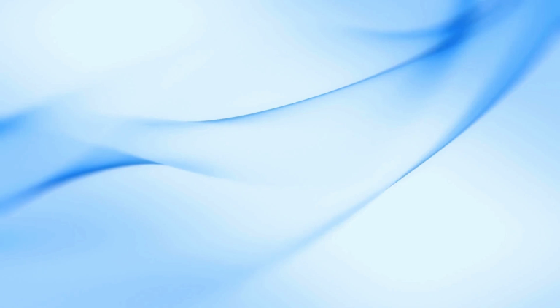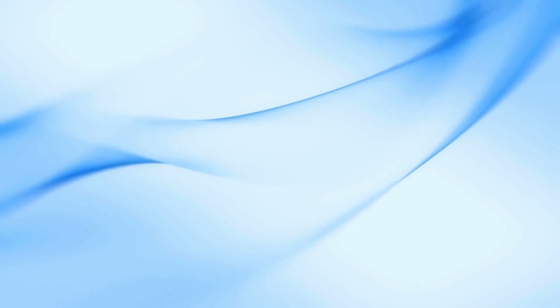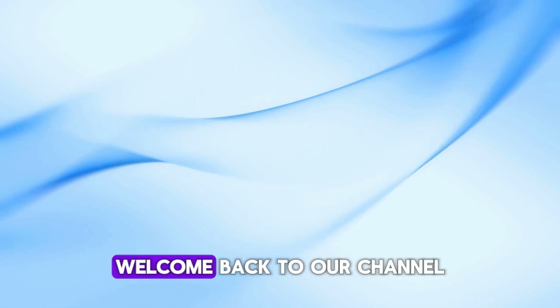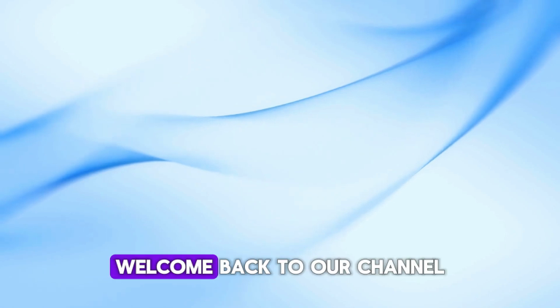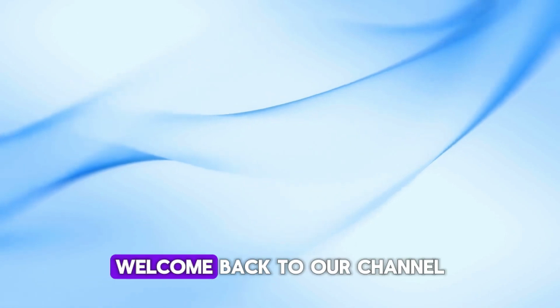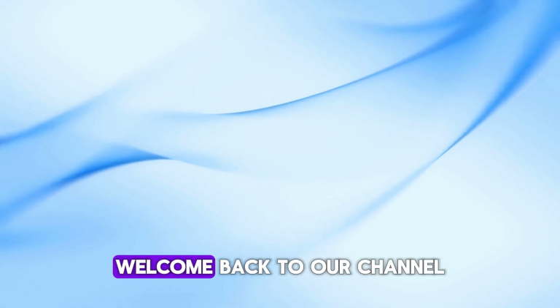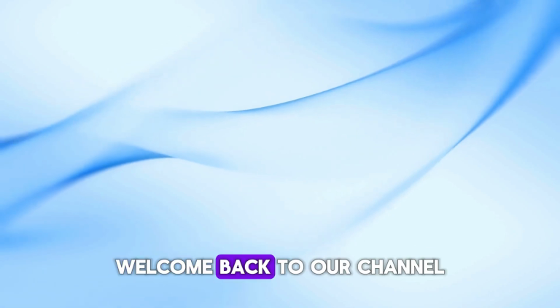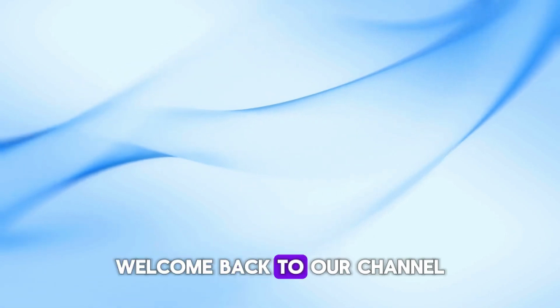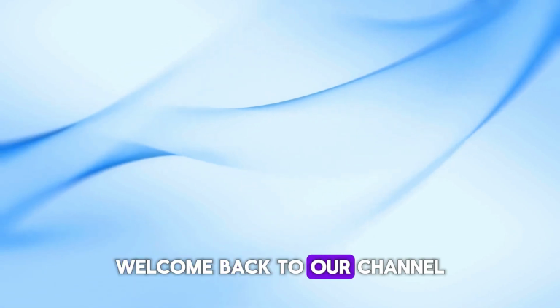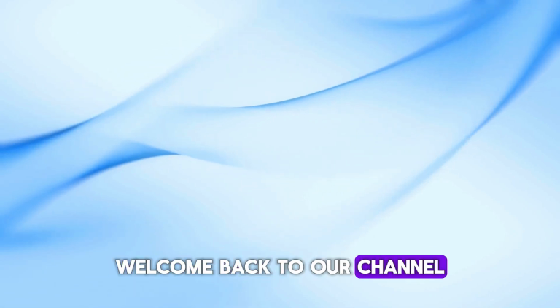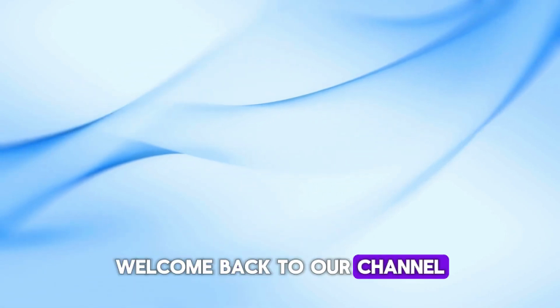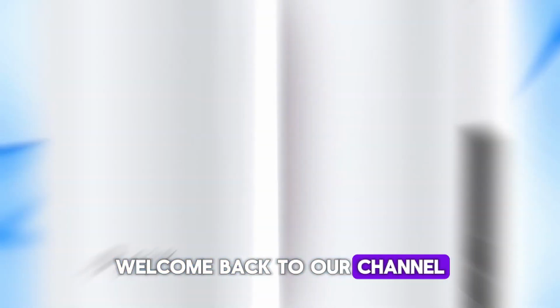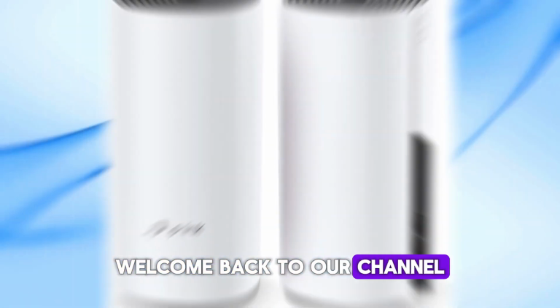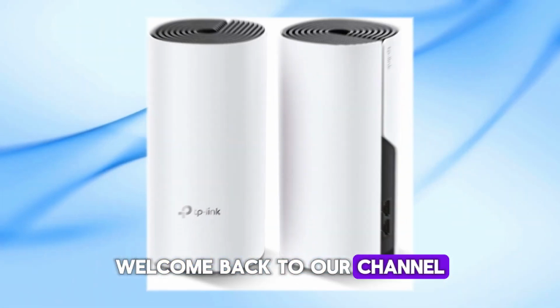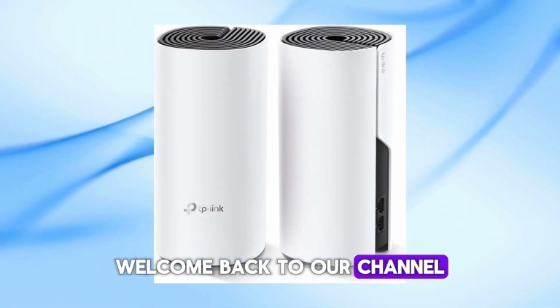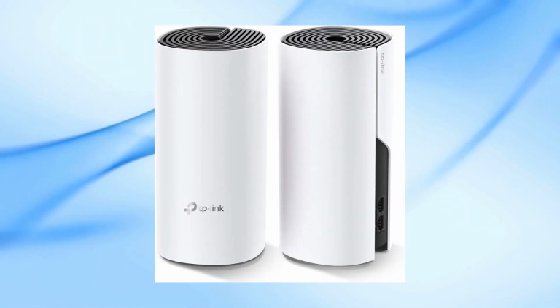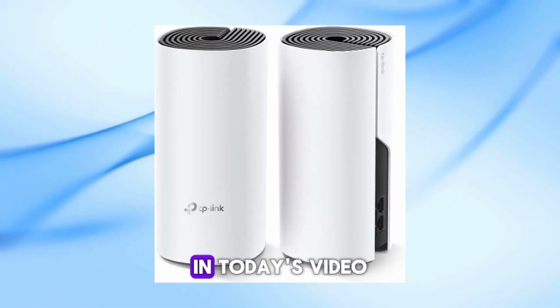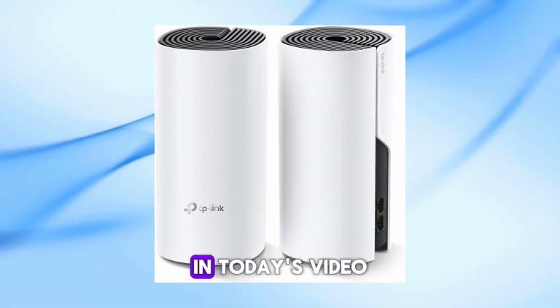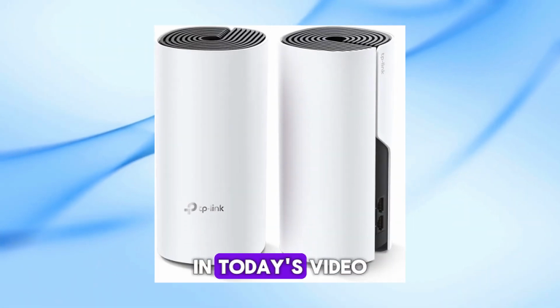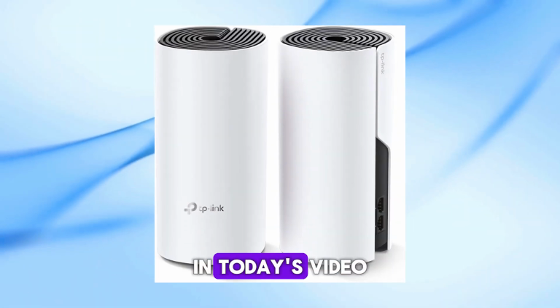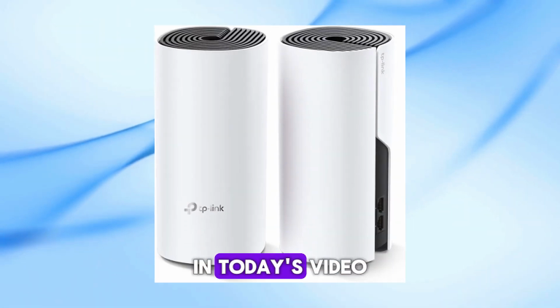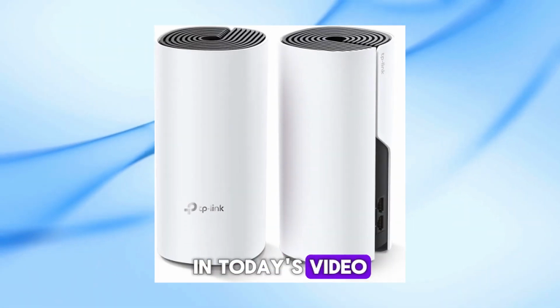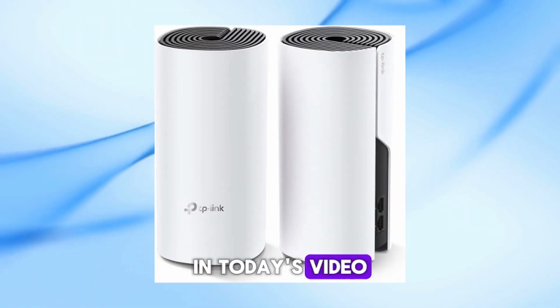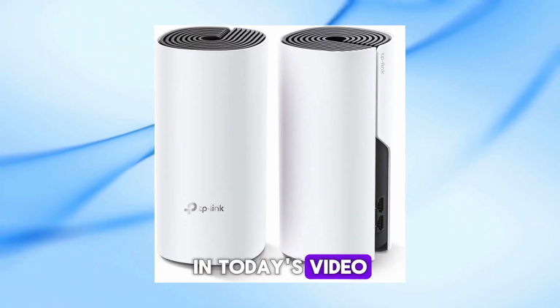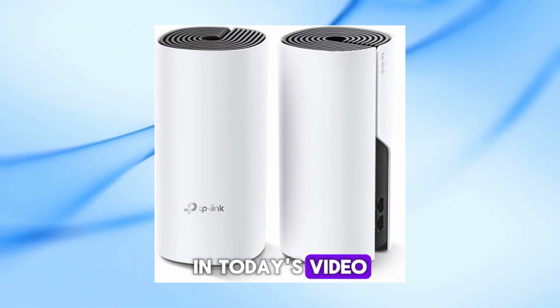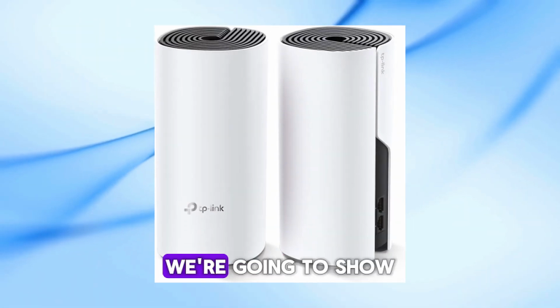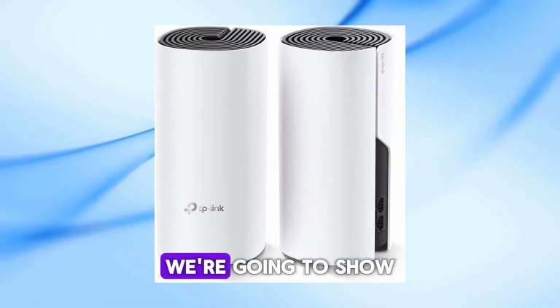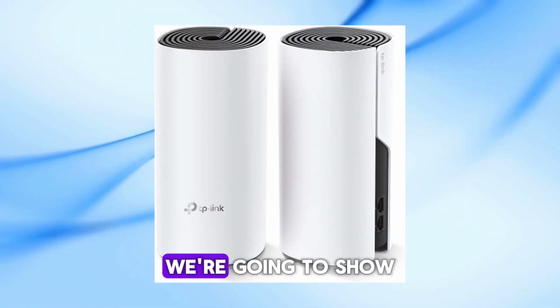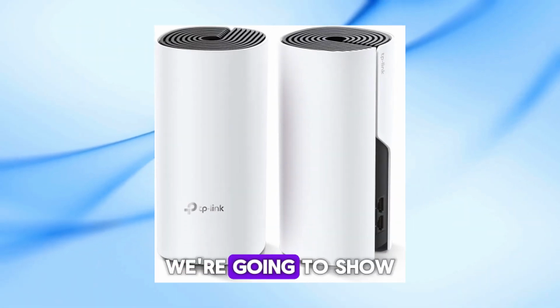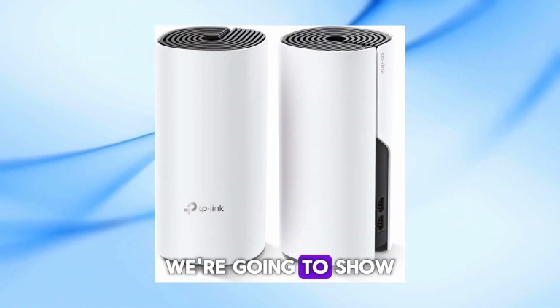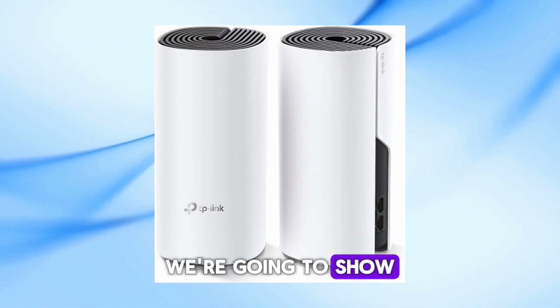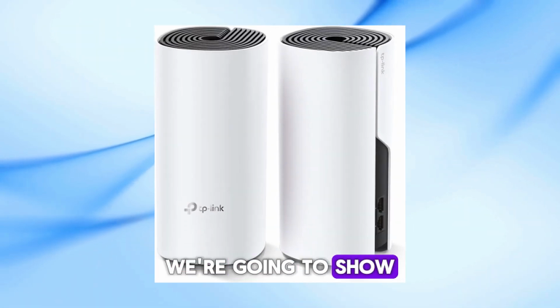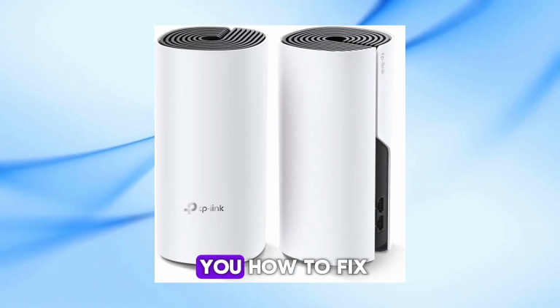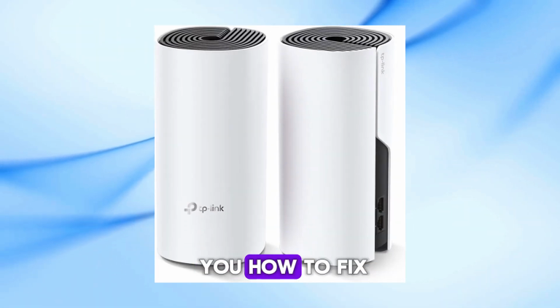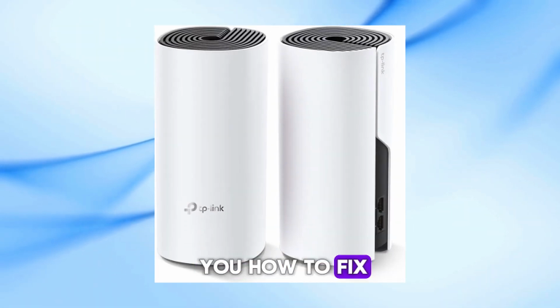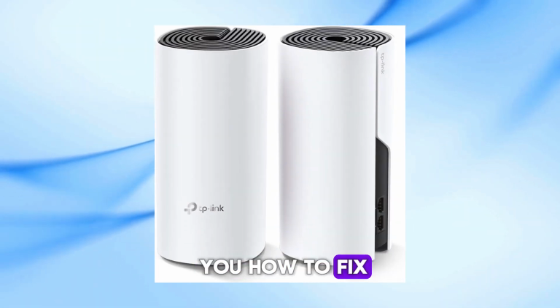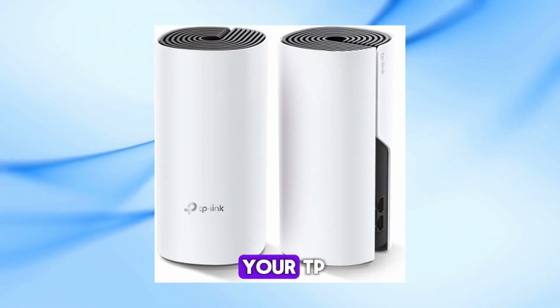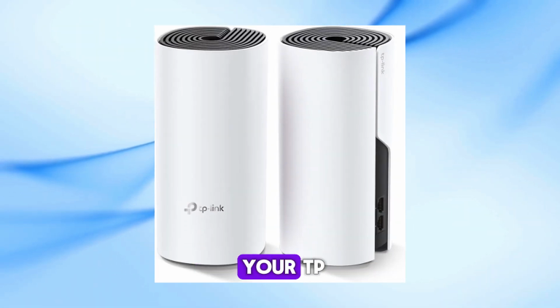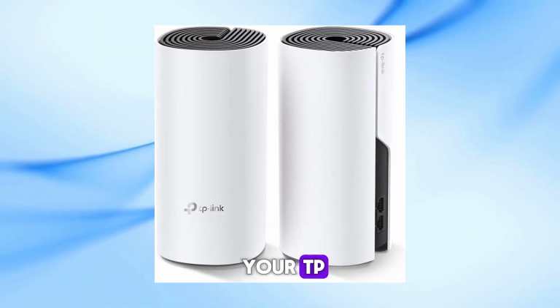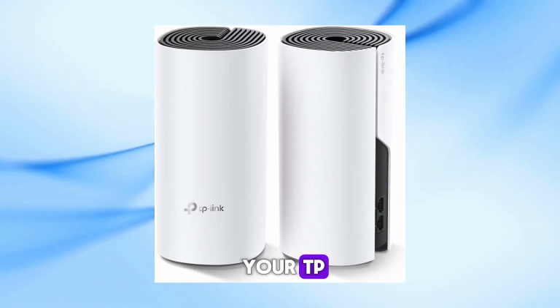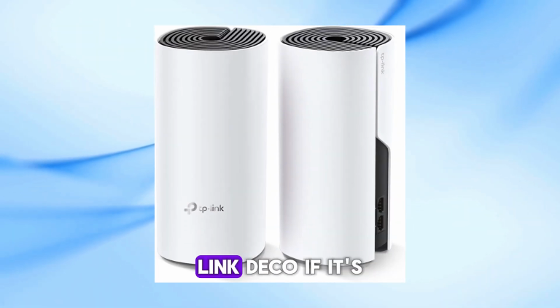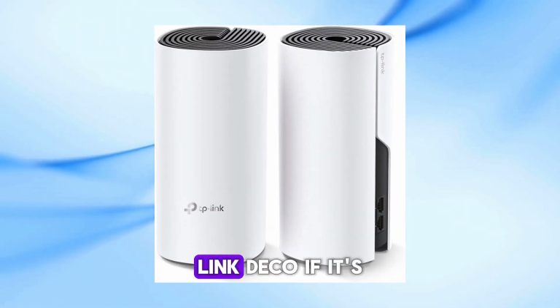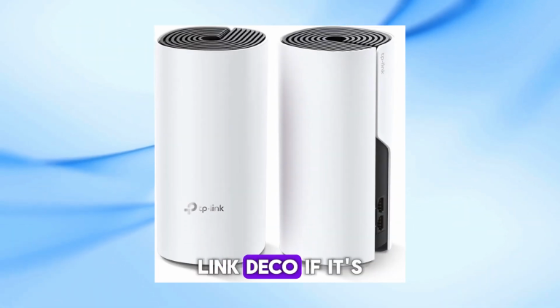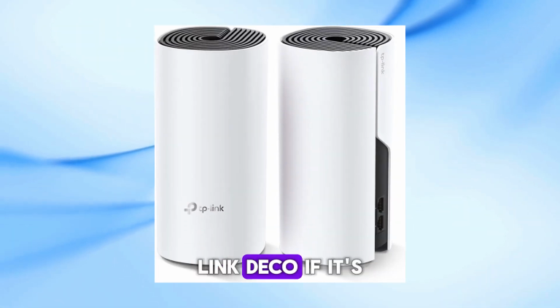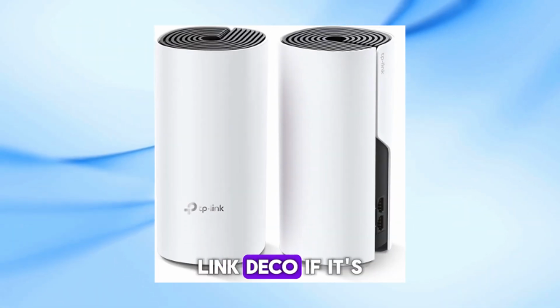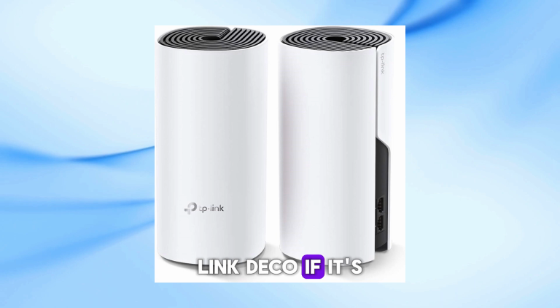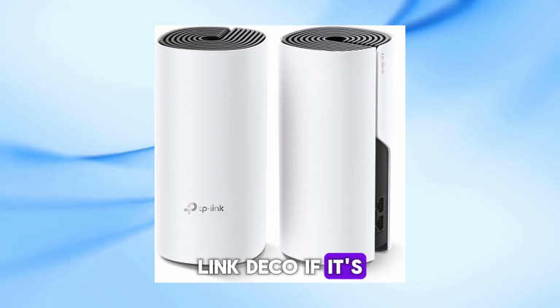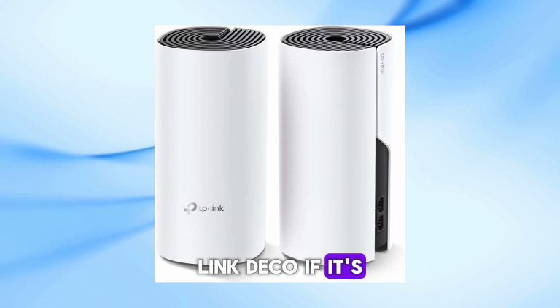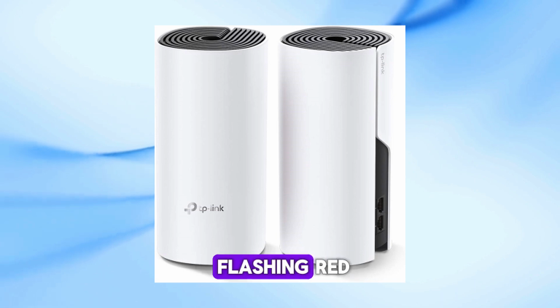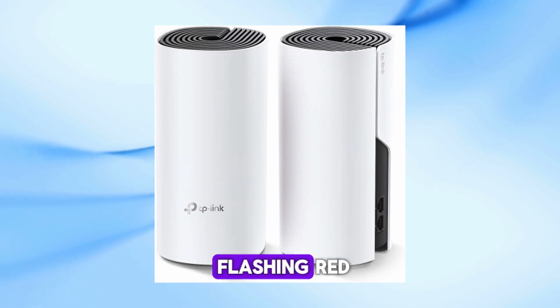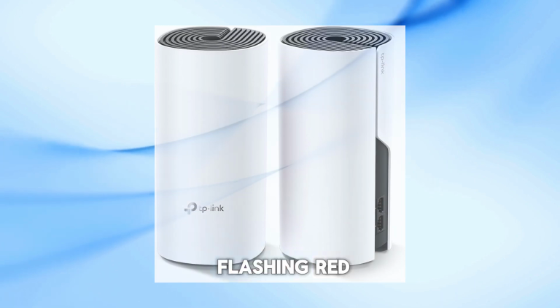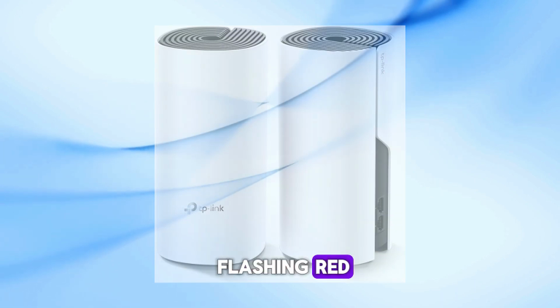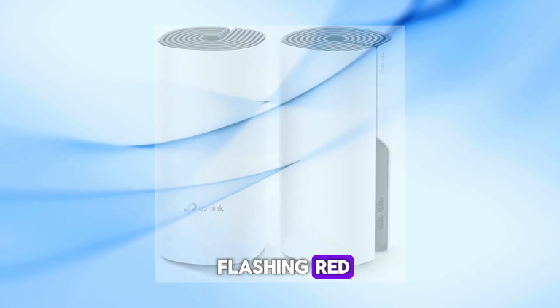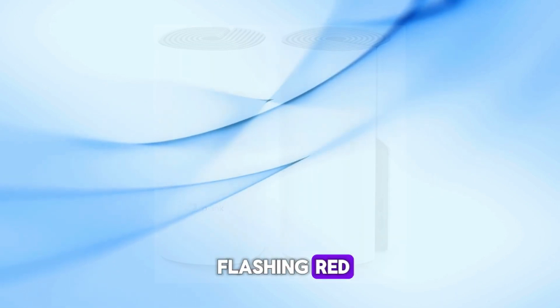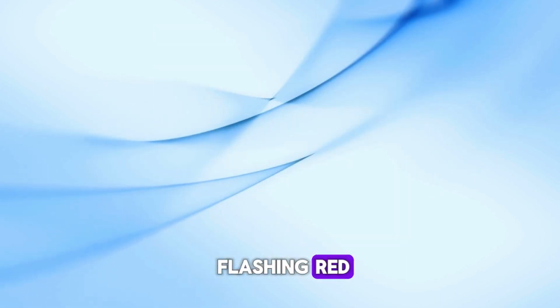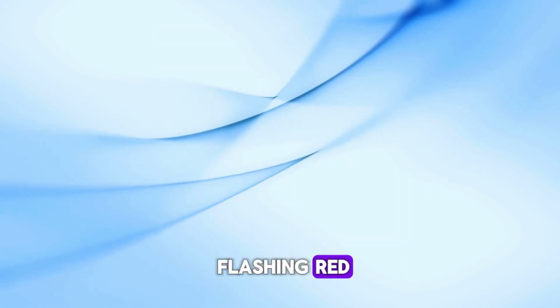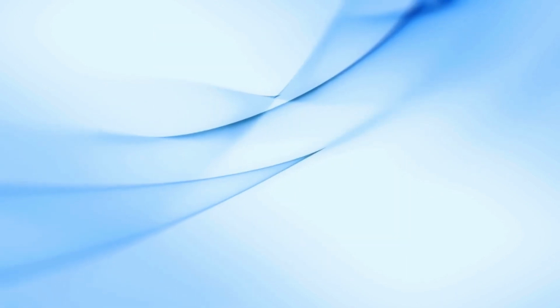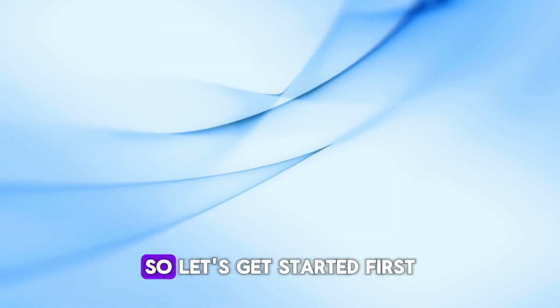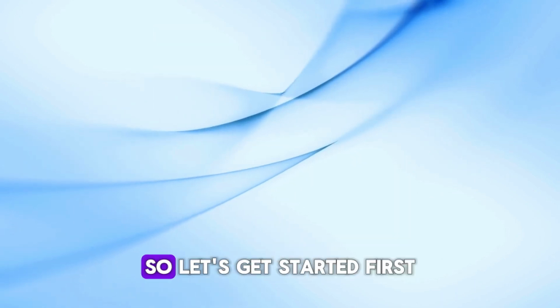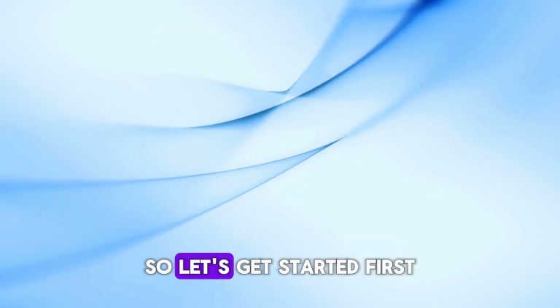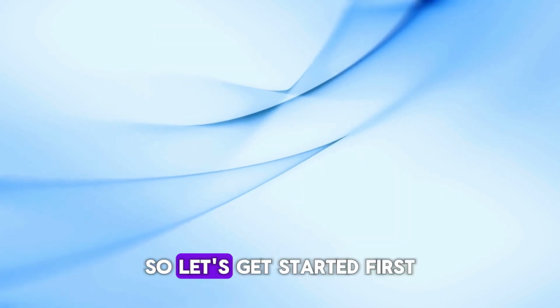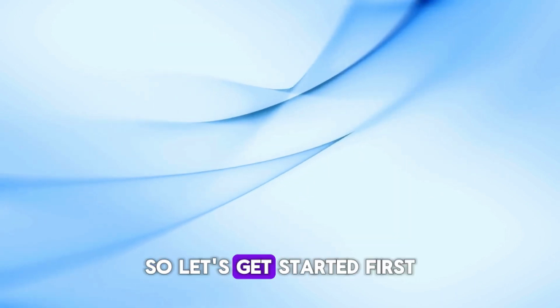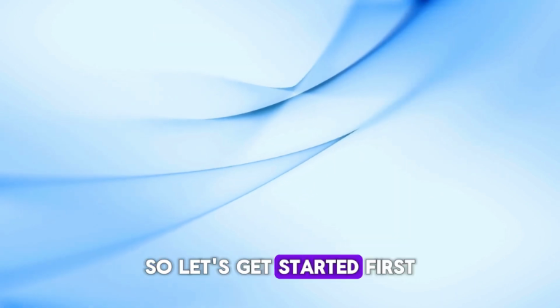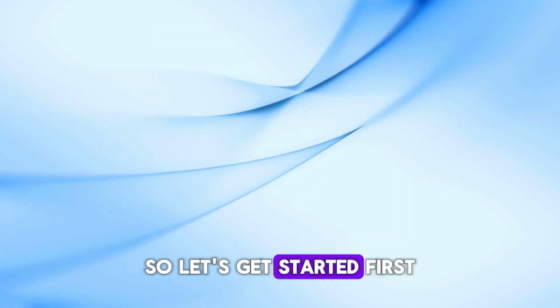Welcome back to our channel. In today's video, we're going to show you how to fix your TP-Link Deco if it's flashing red. So let's get started.